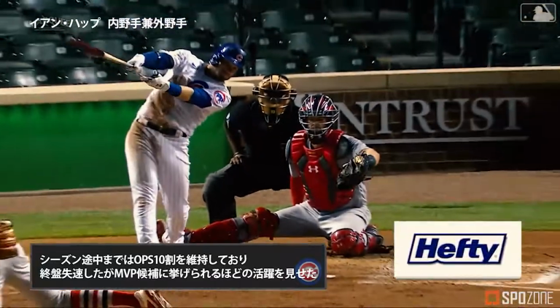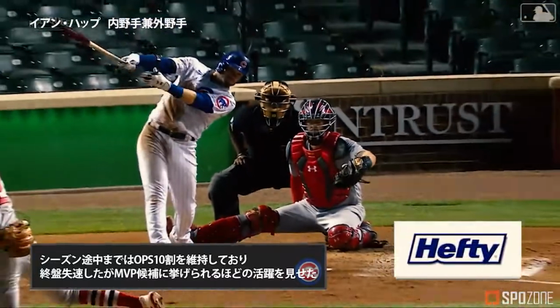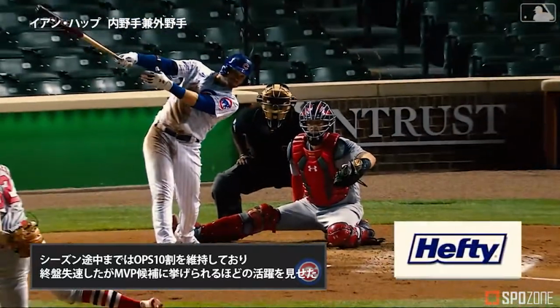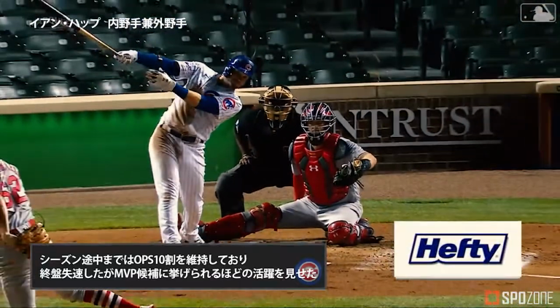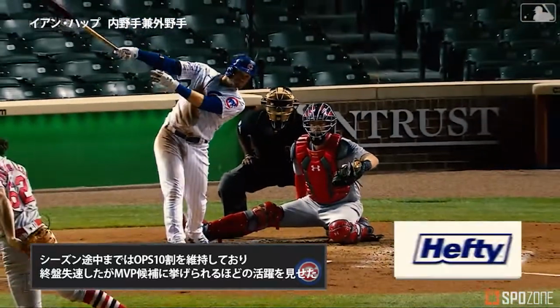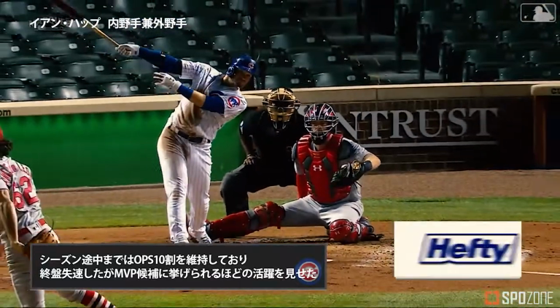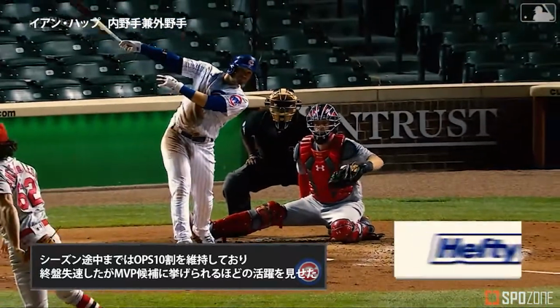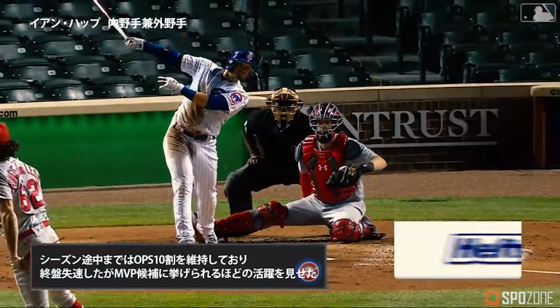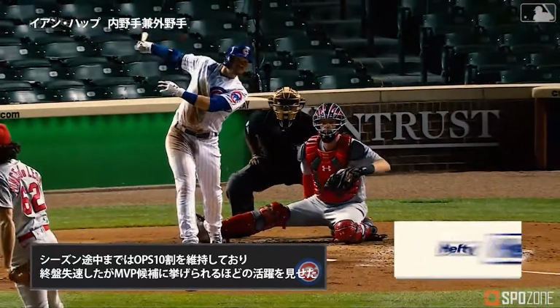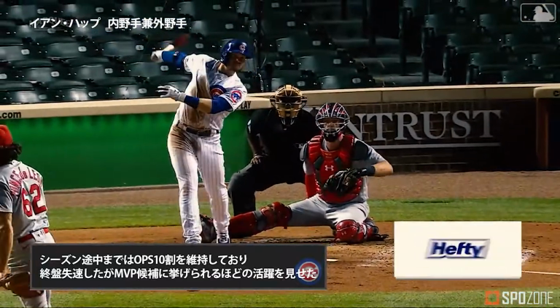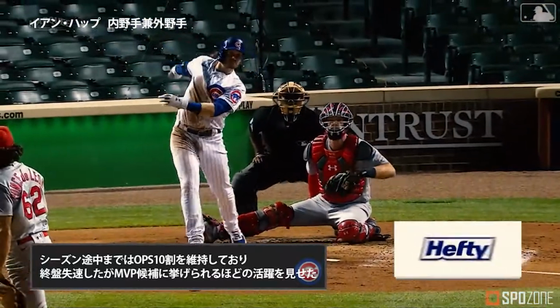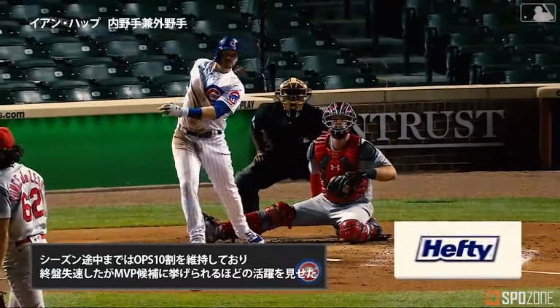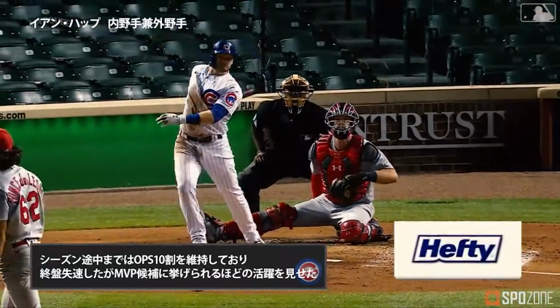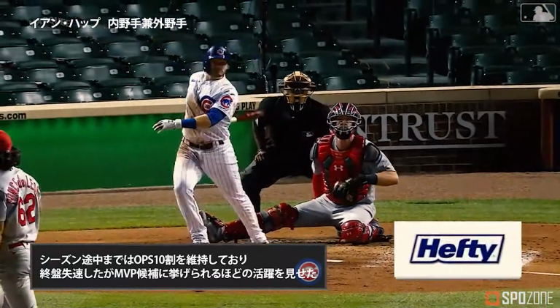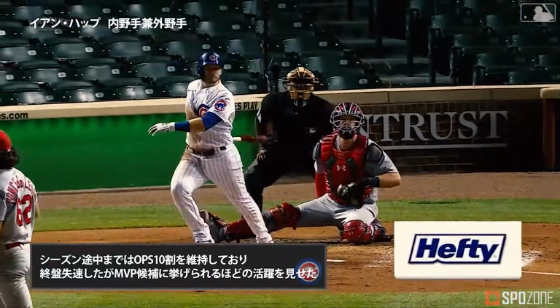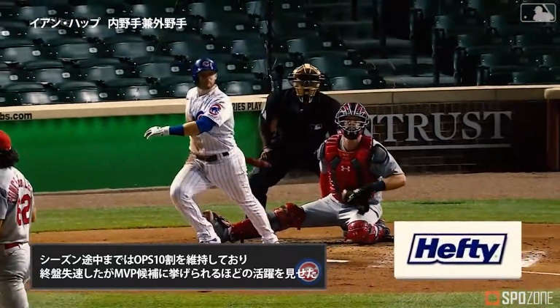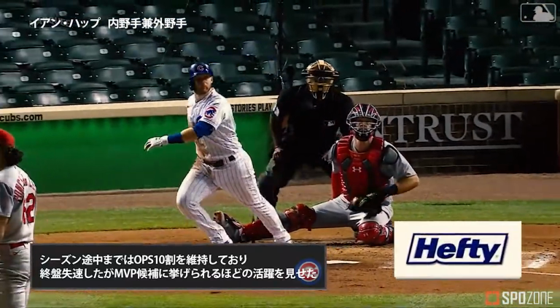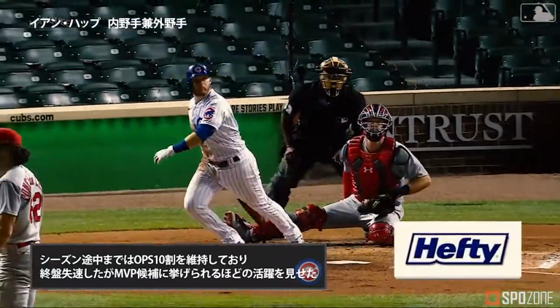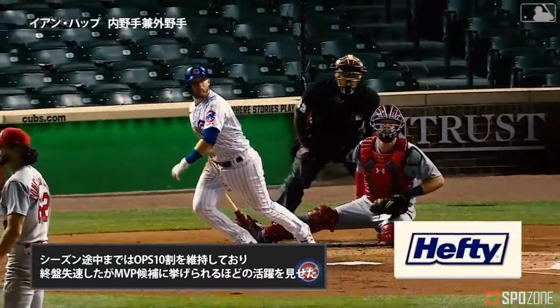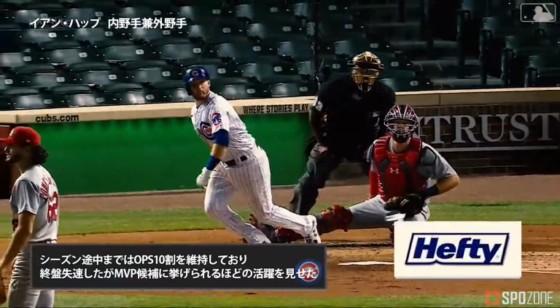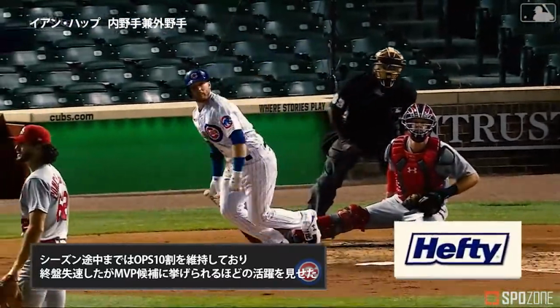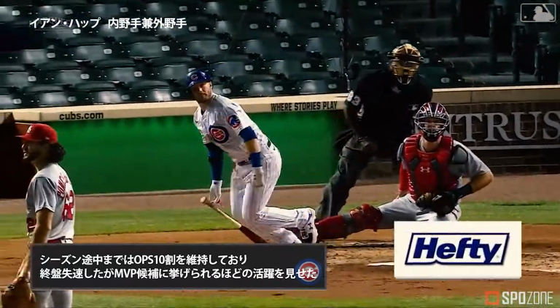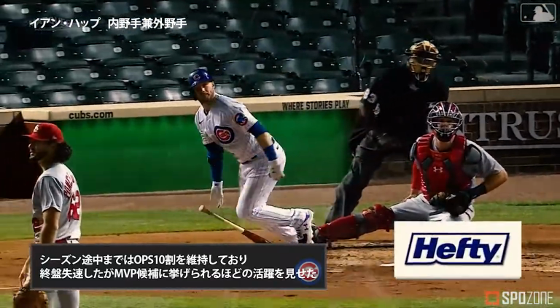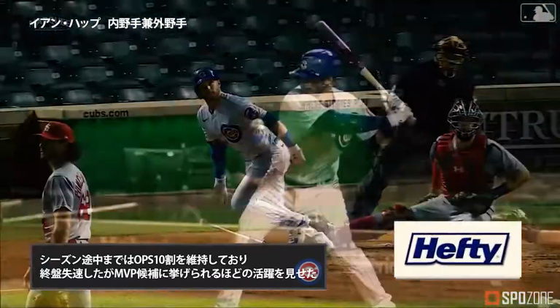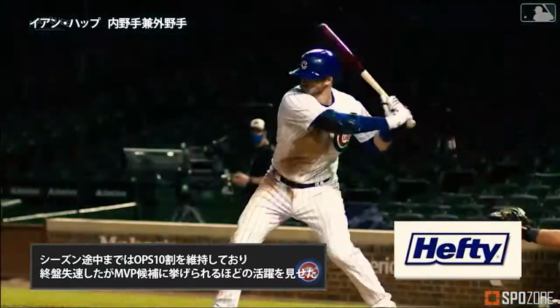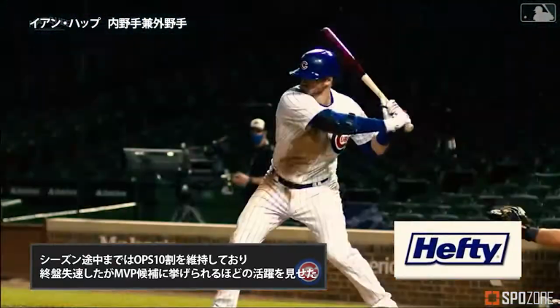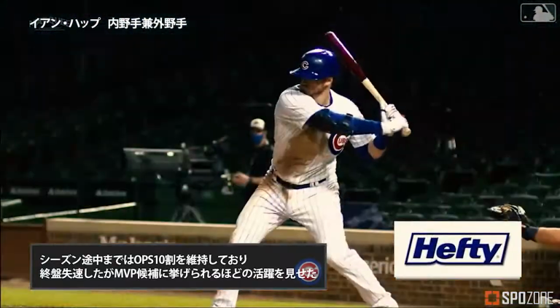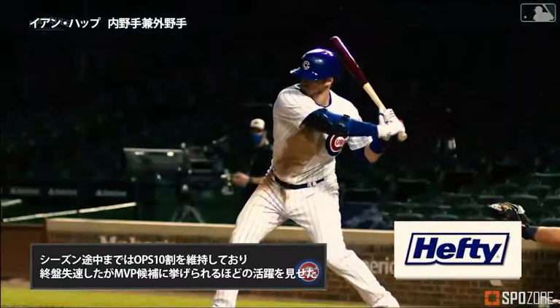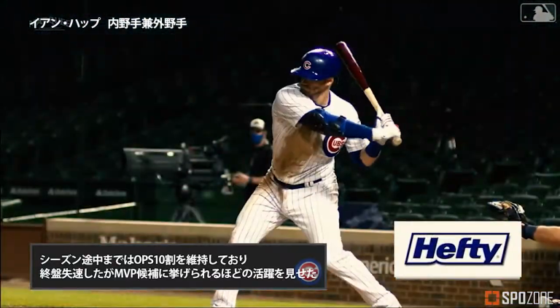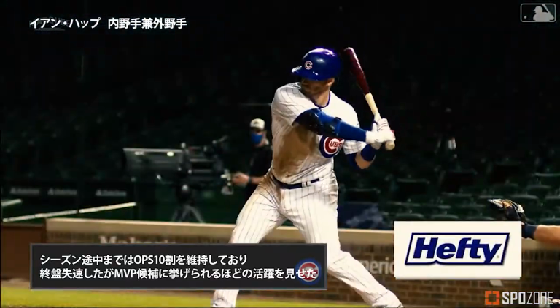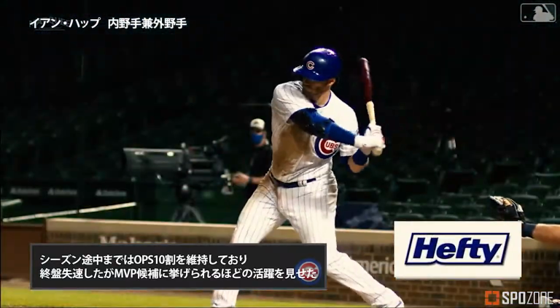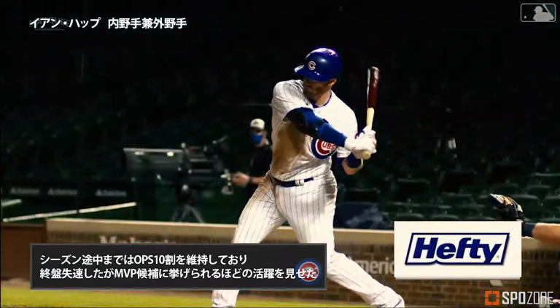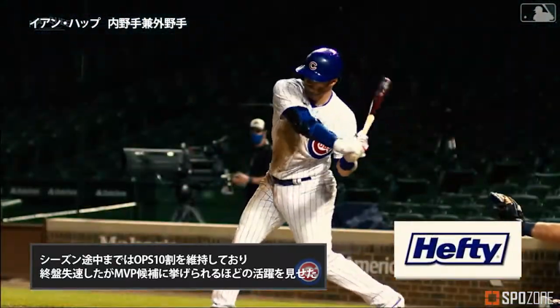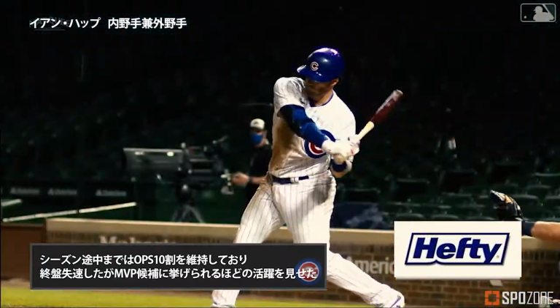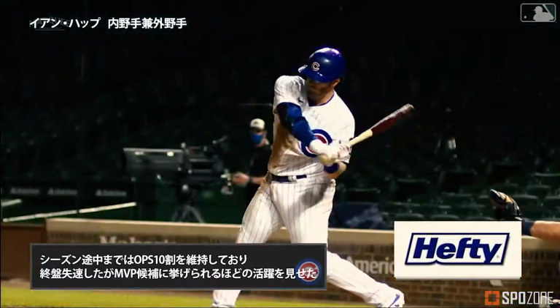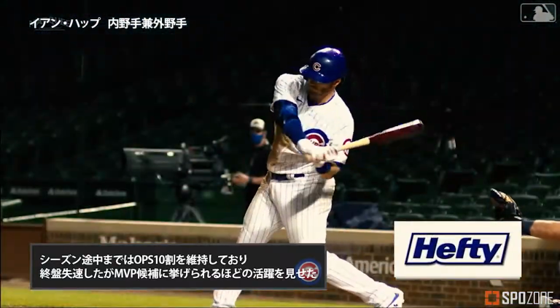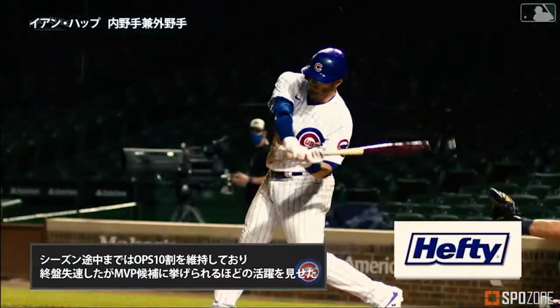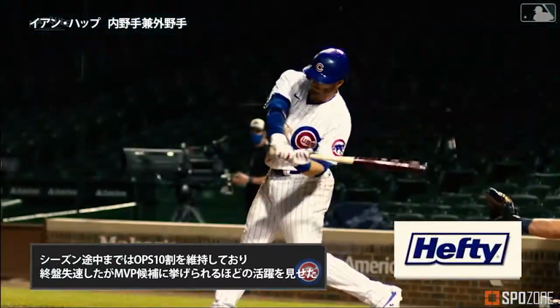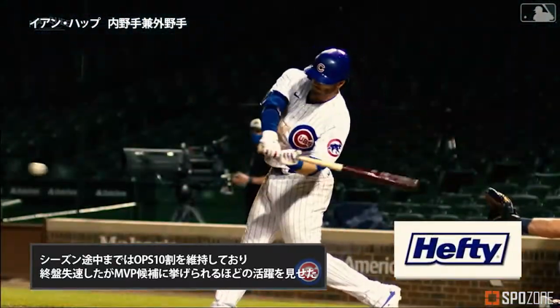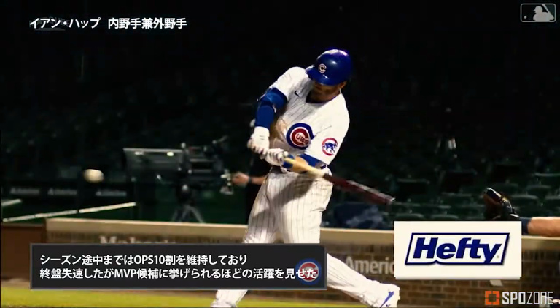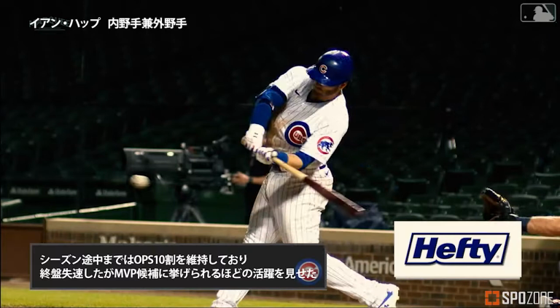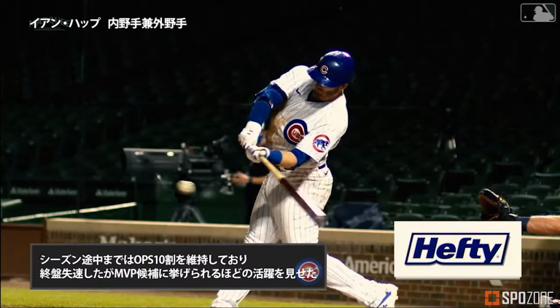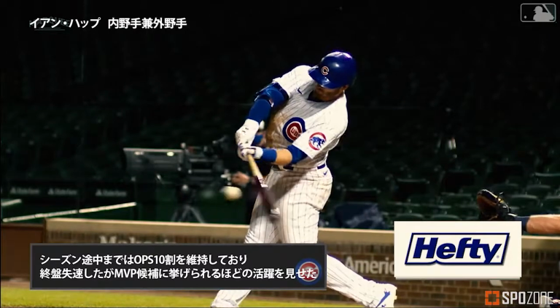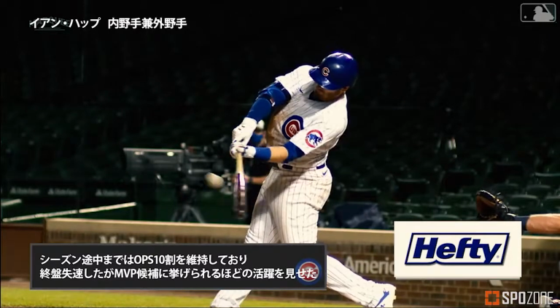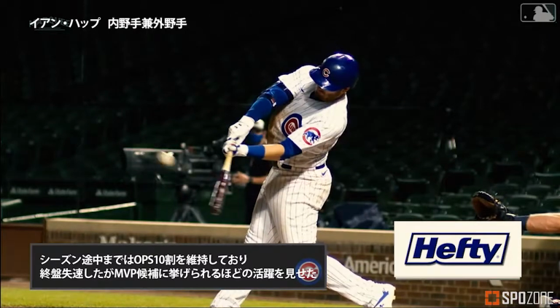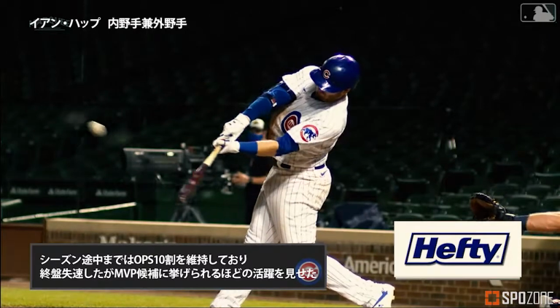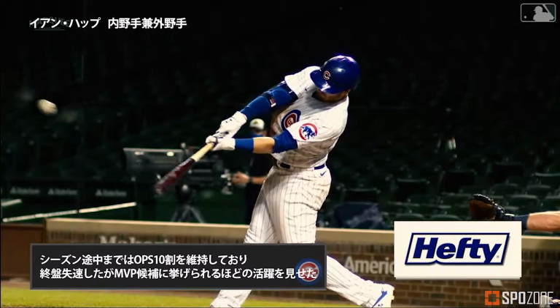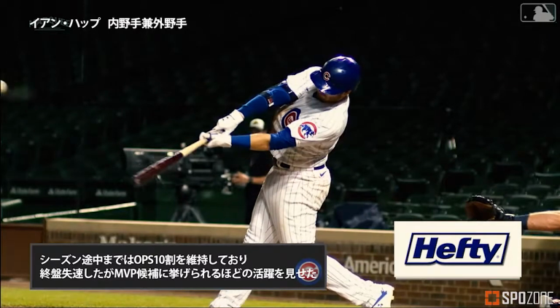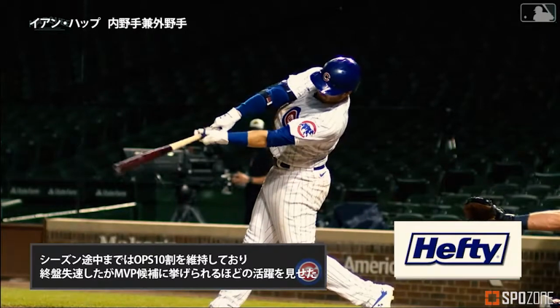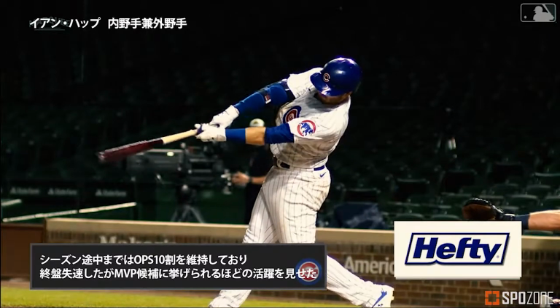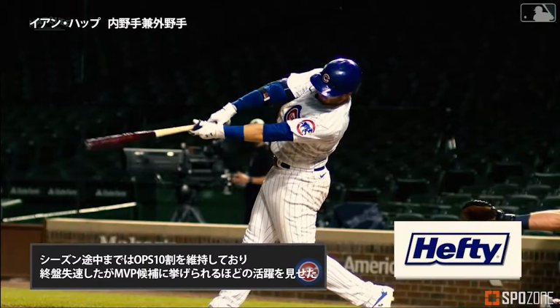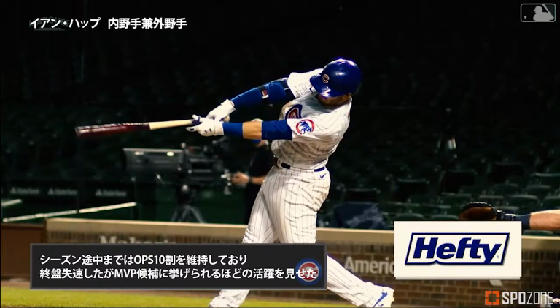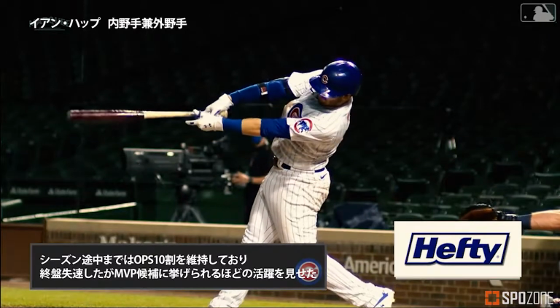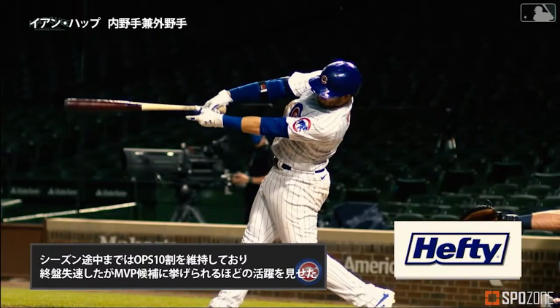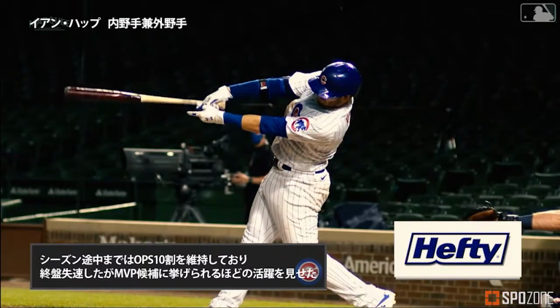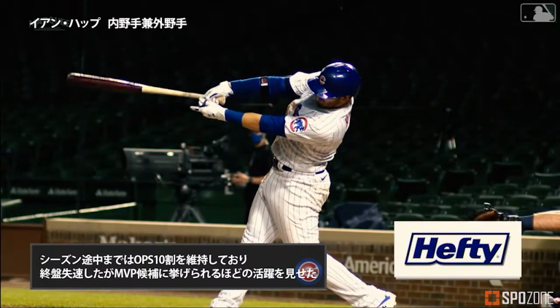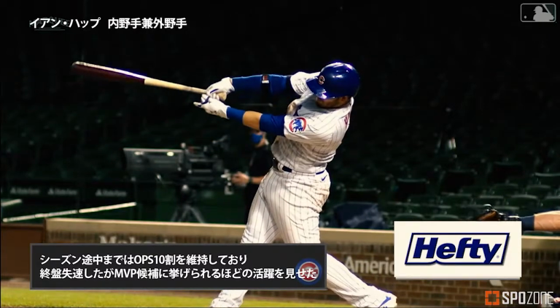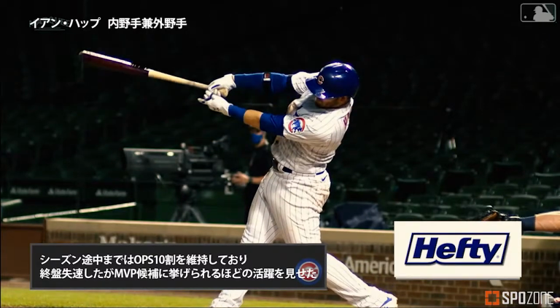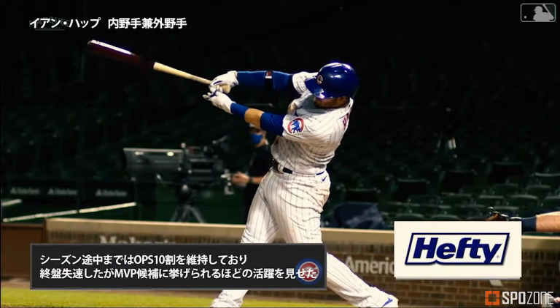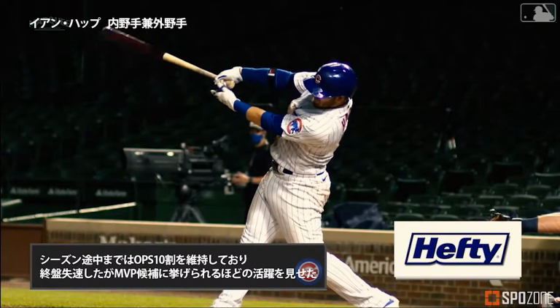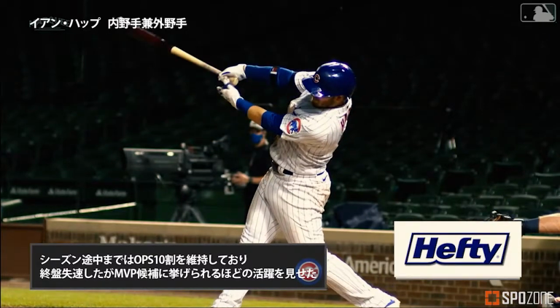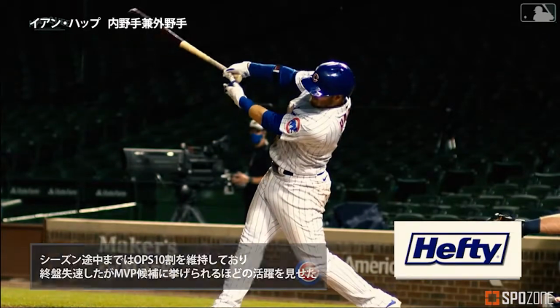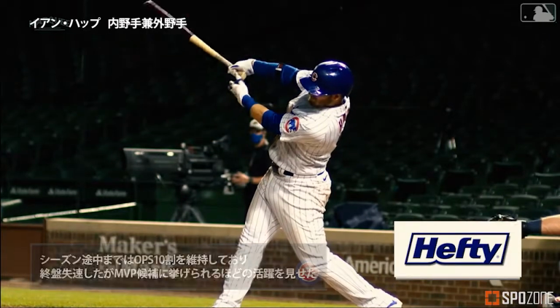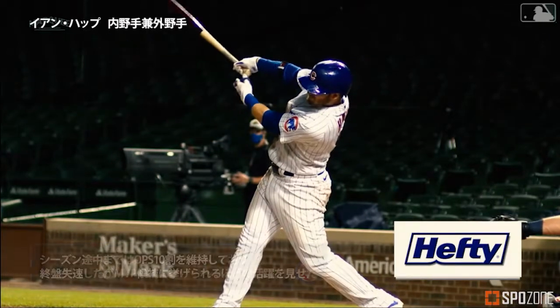Home run number five this time, and this home run is brought to you by Hefty, Hefty, Hefty Ultra Strong — ultra low price.